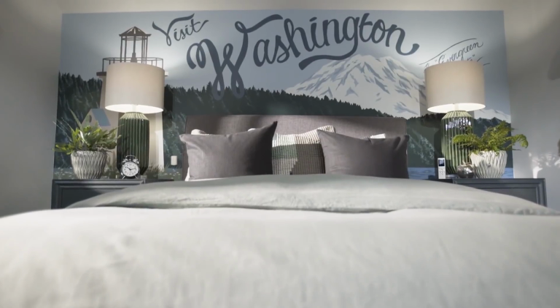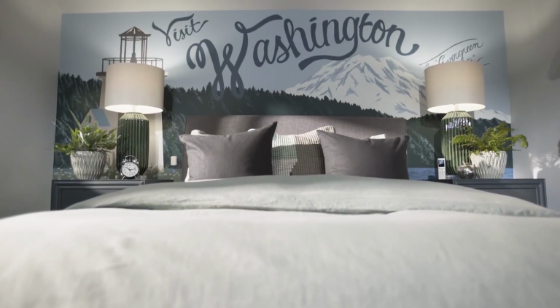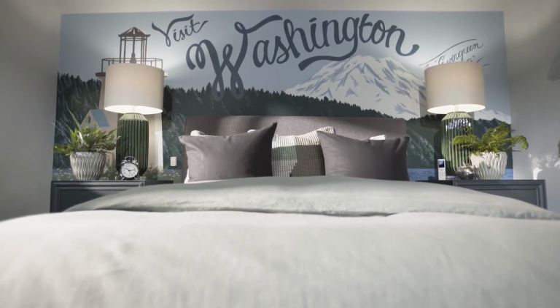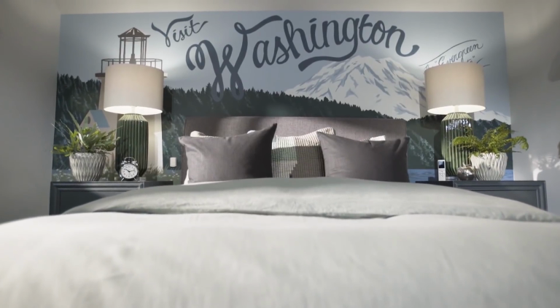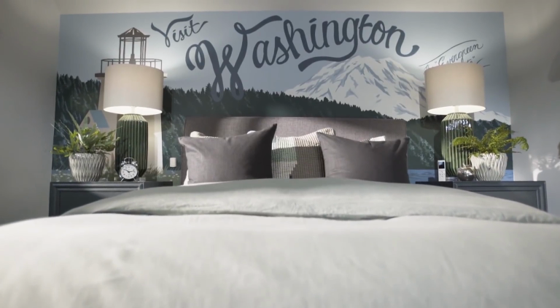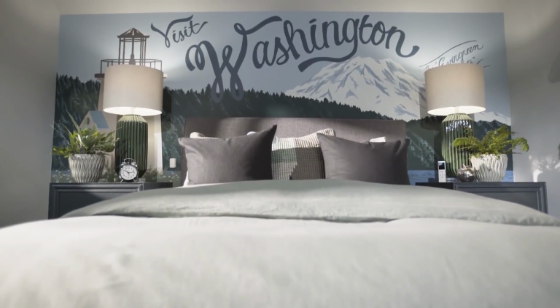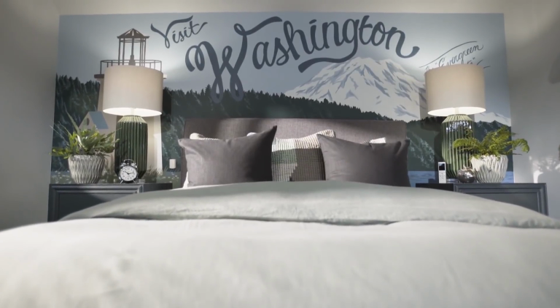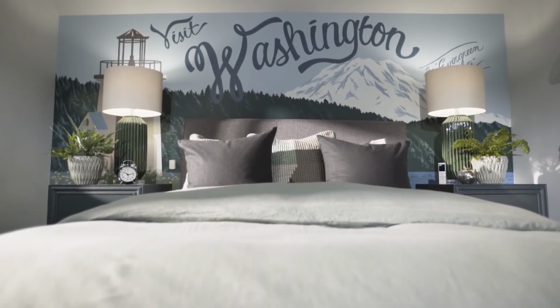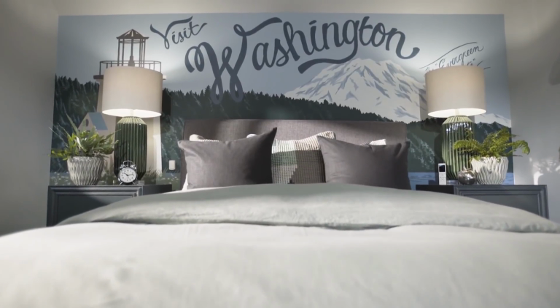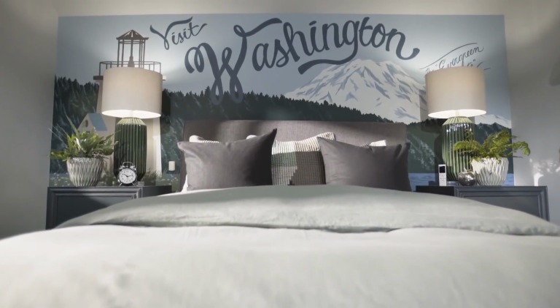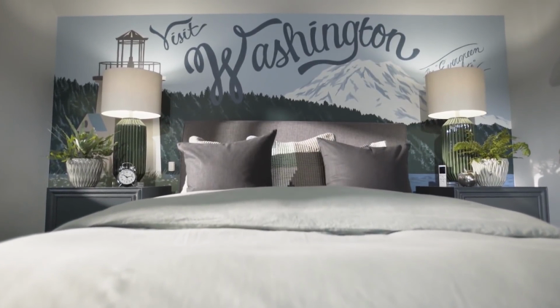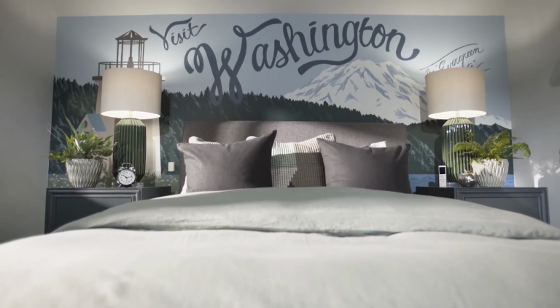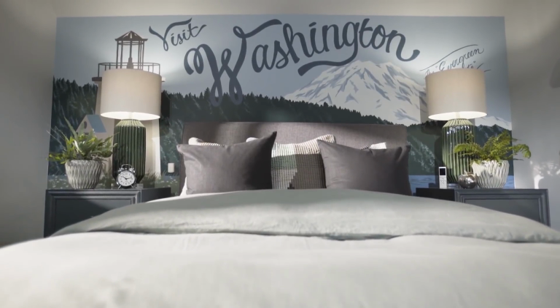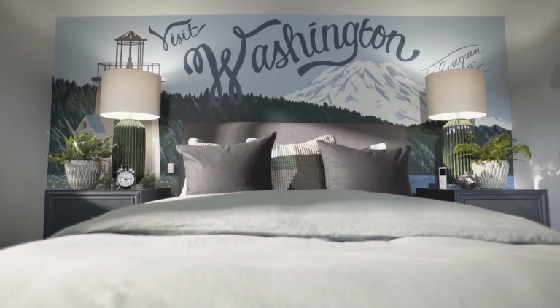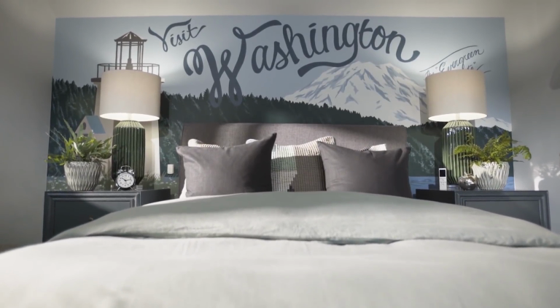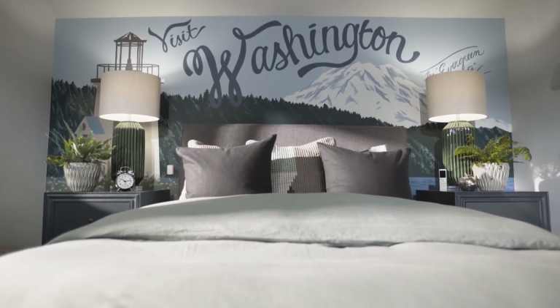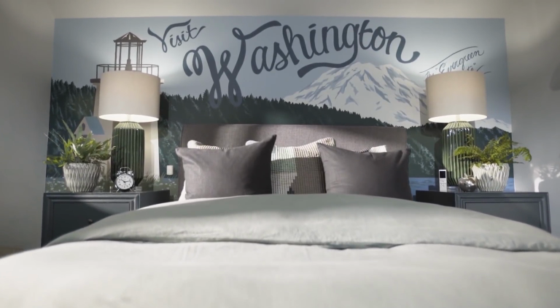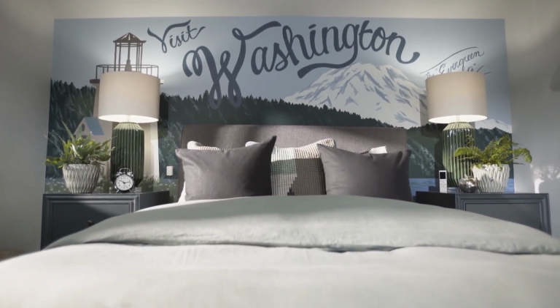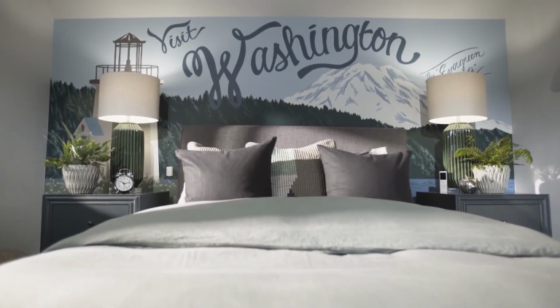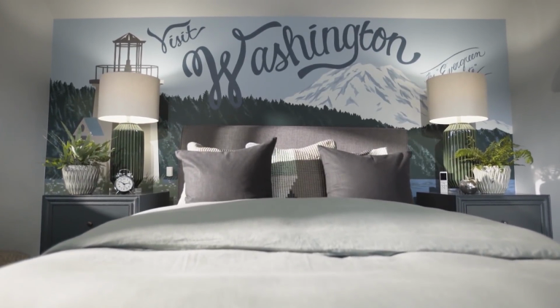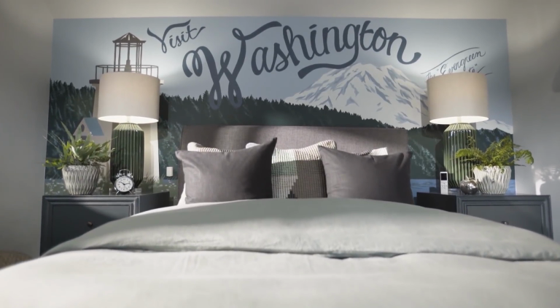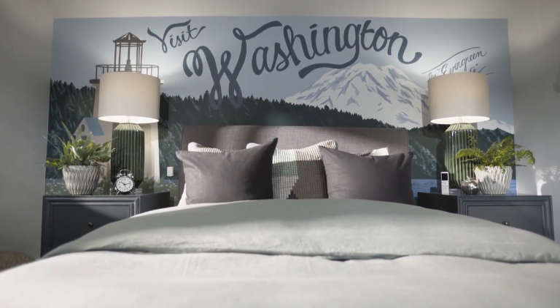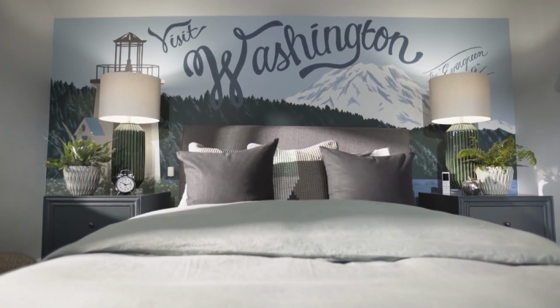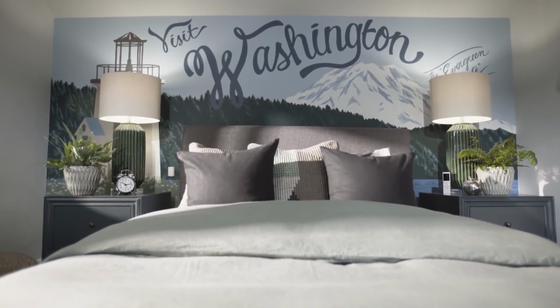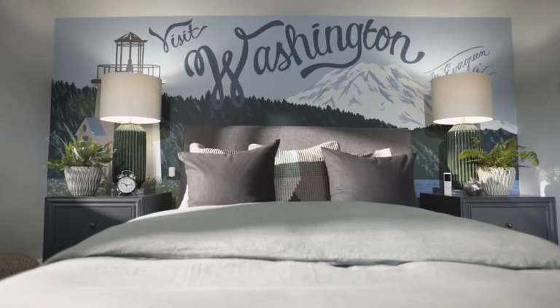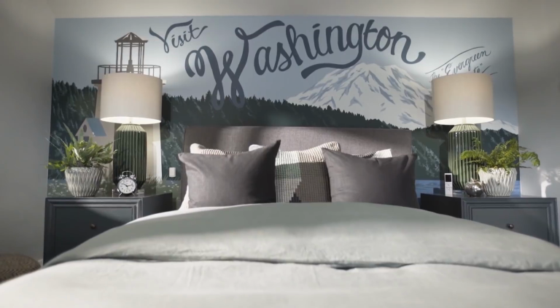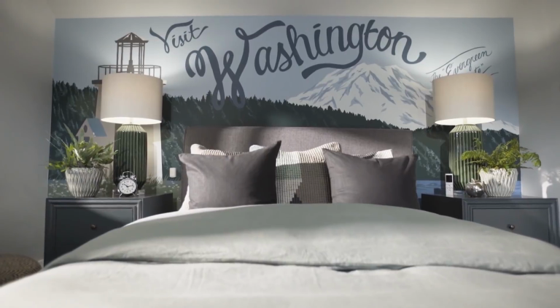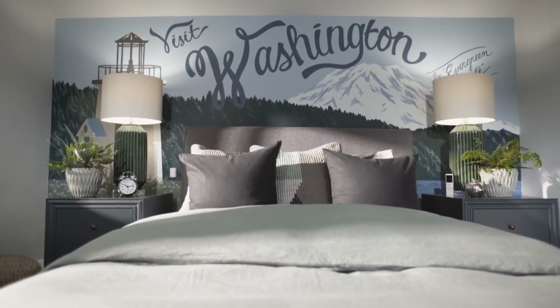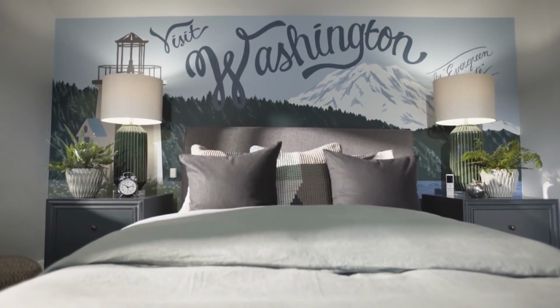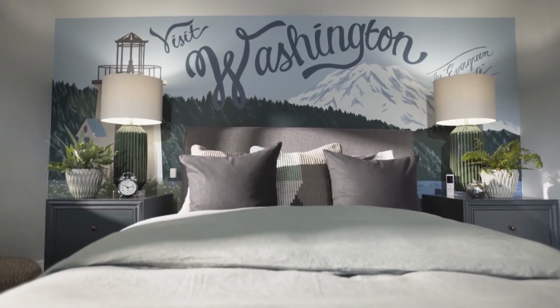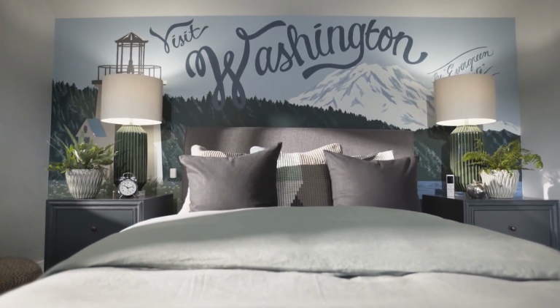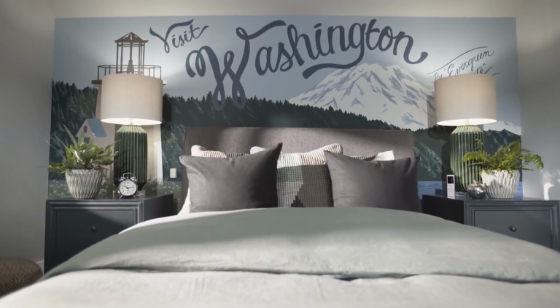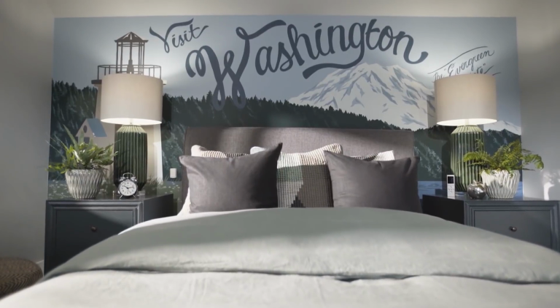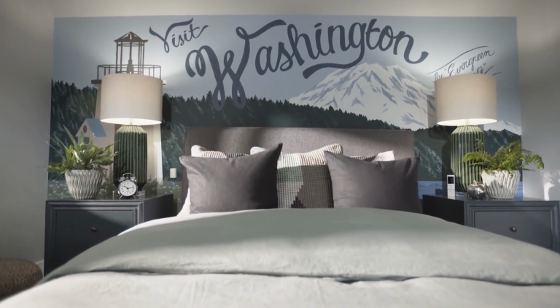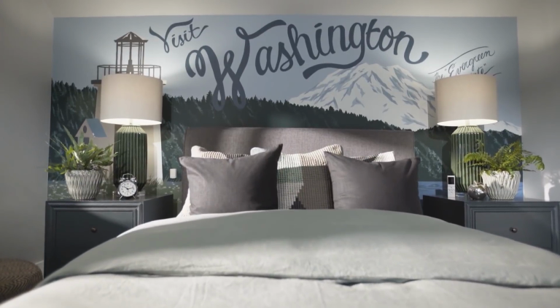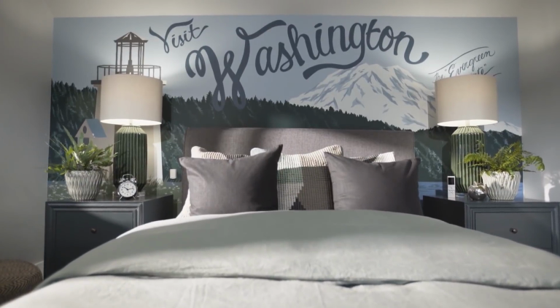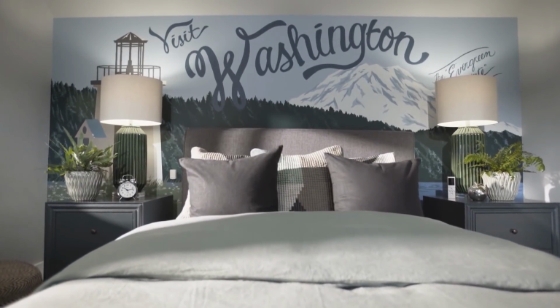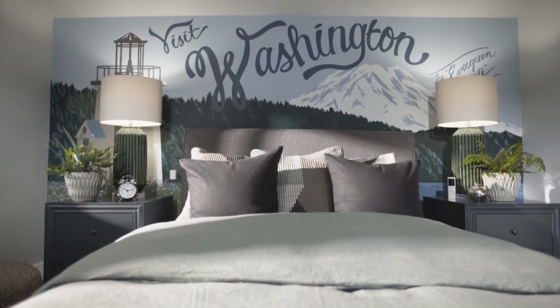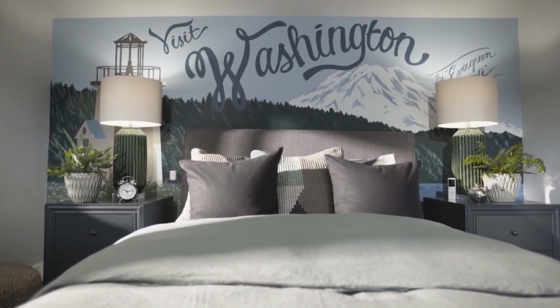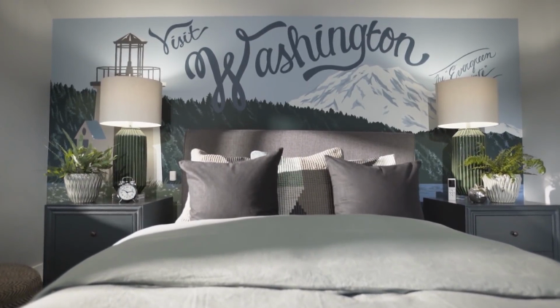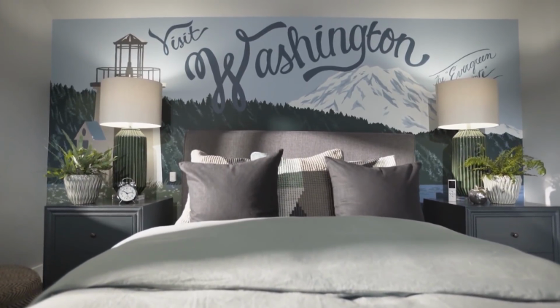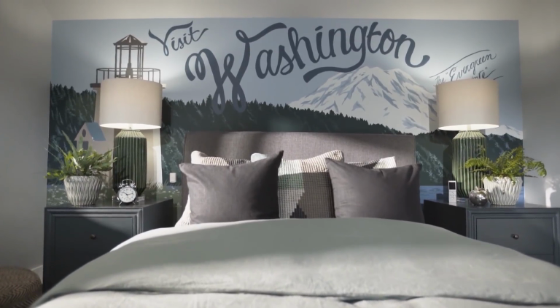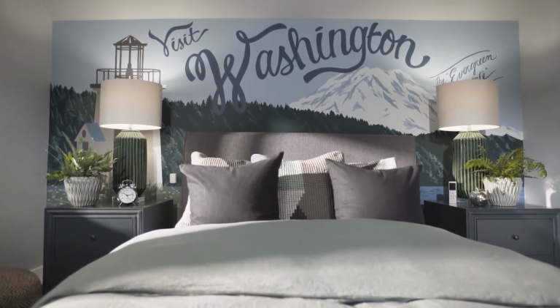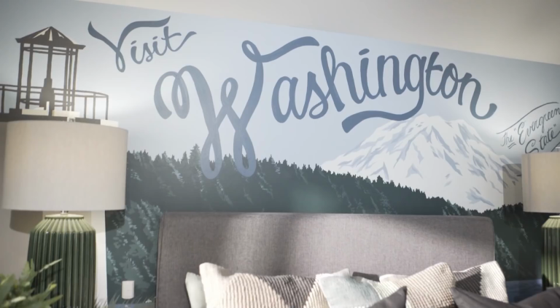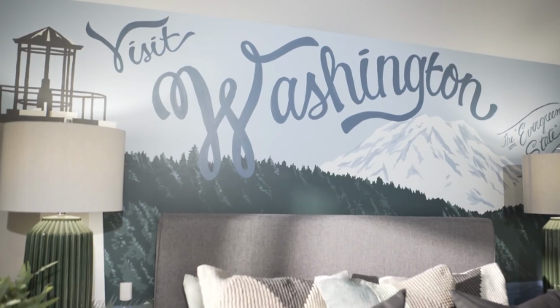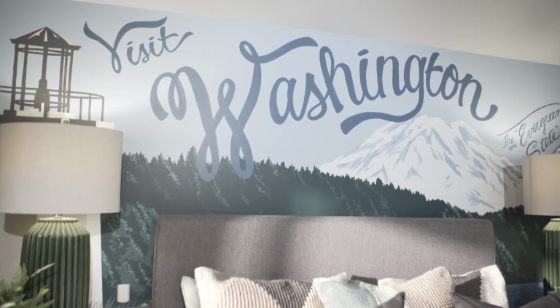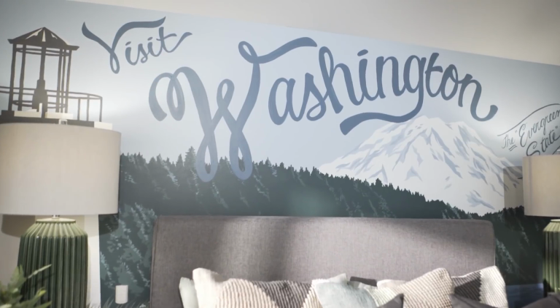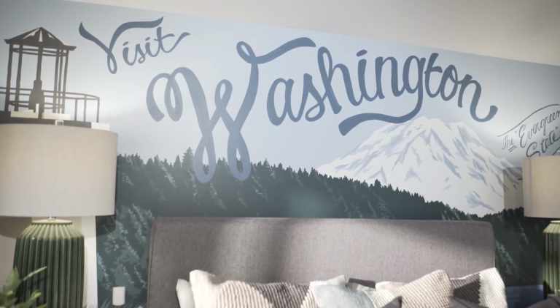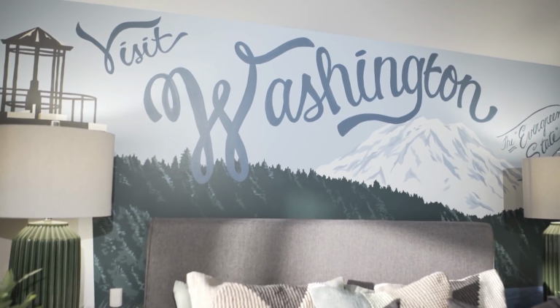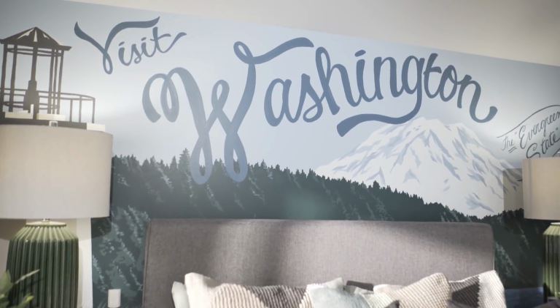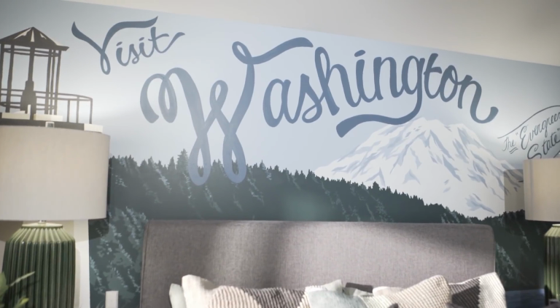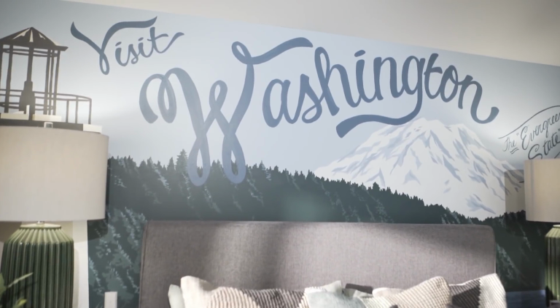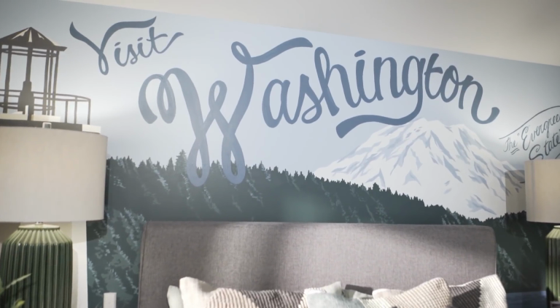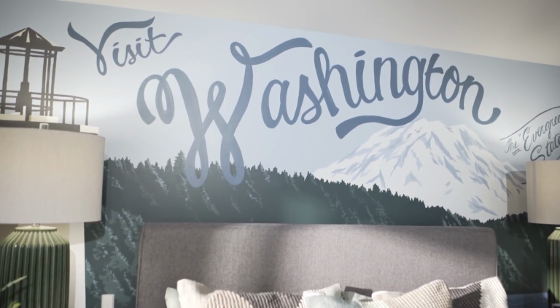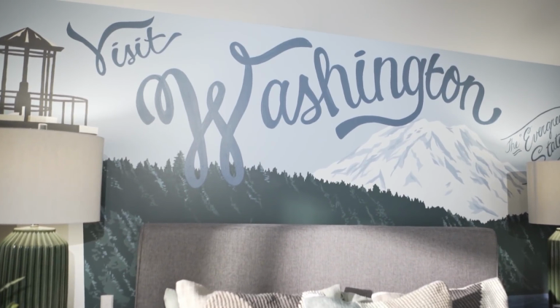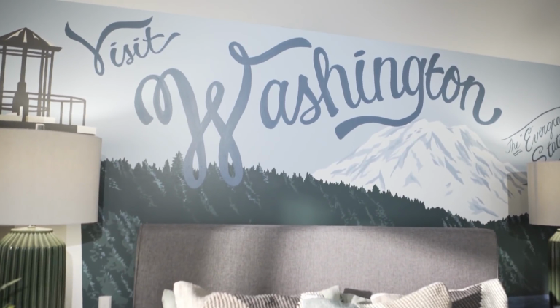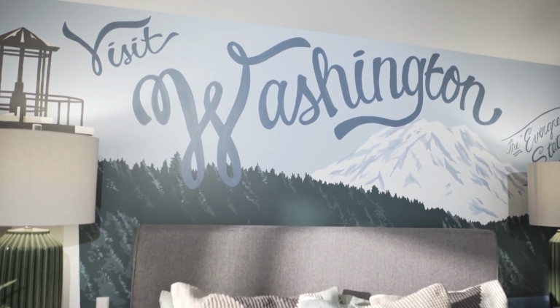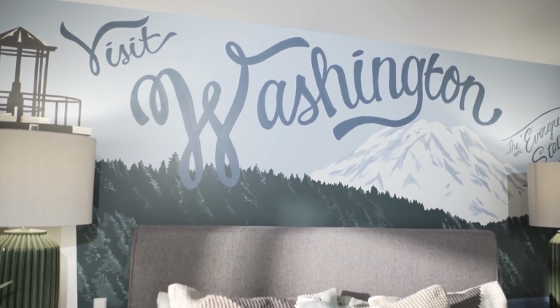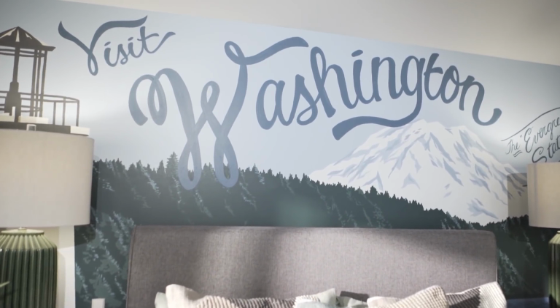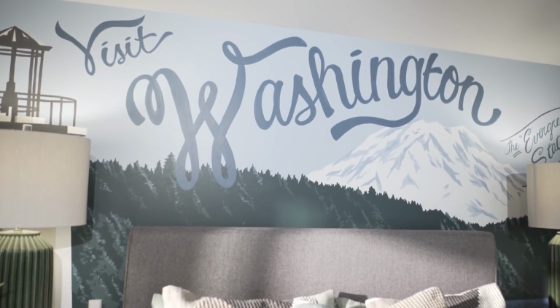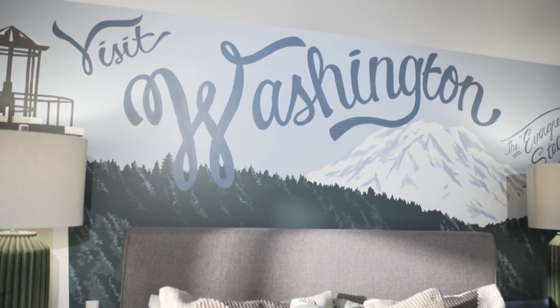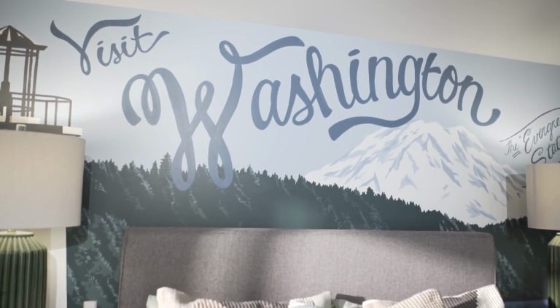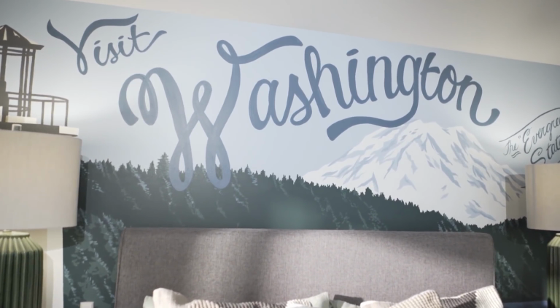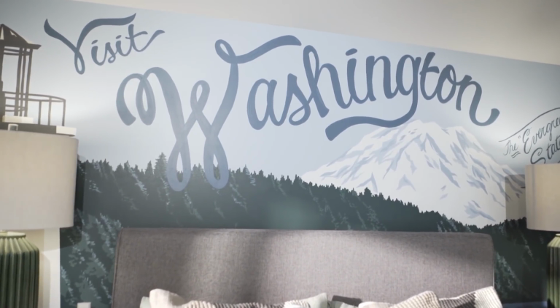Behind the bed, I decided to make a much larger statement by having that entire wall painted like a vintage Washington State postcard.